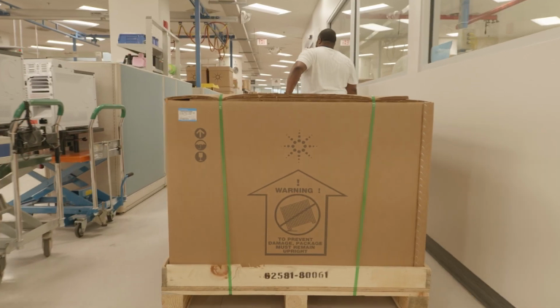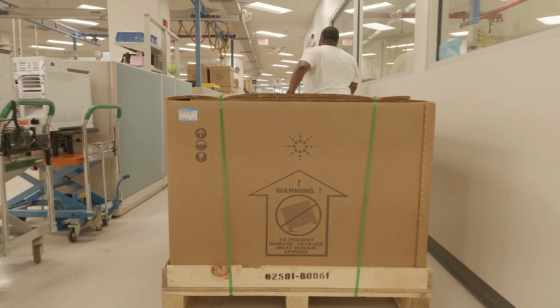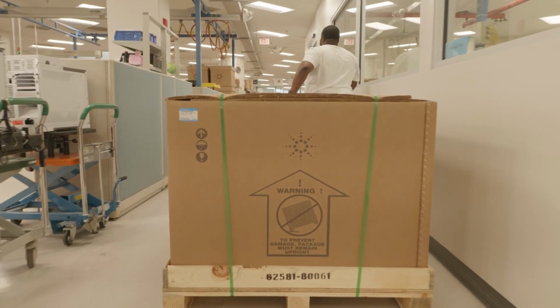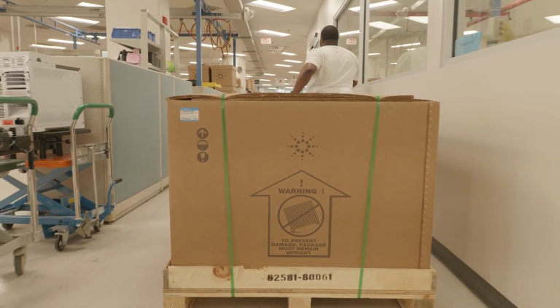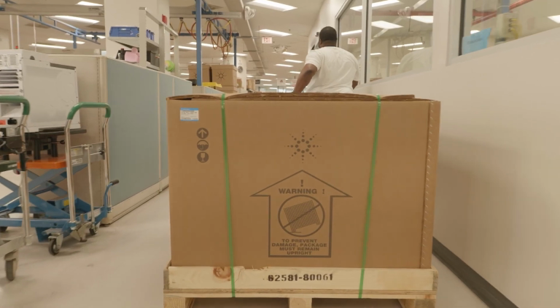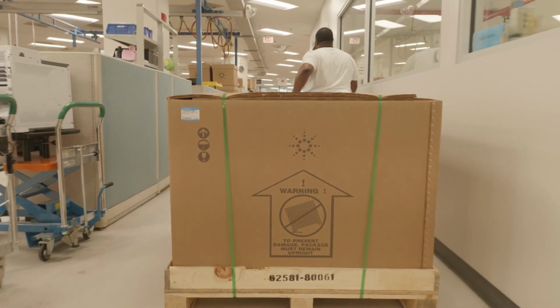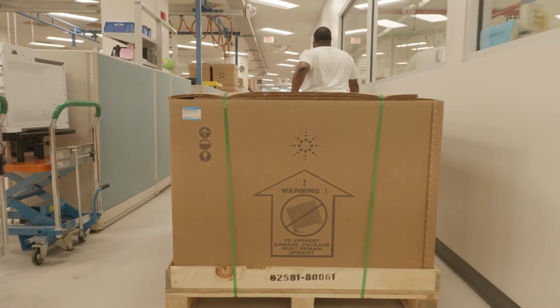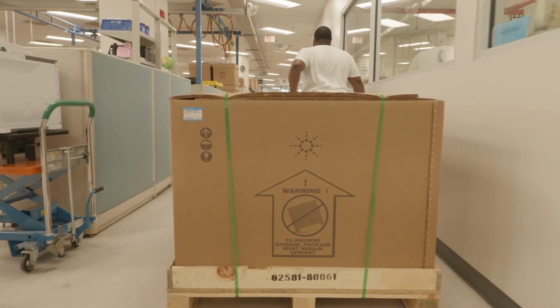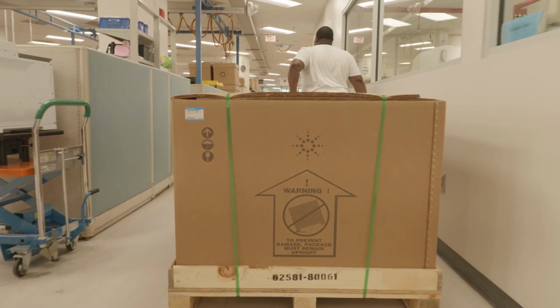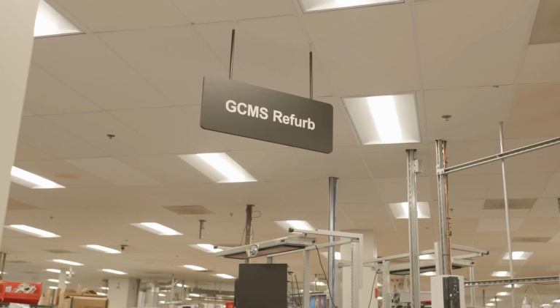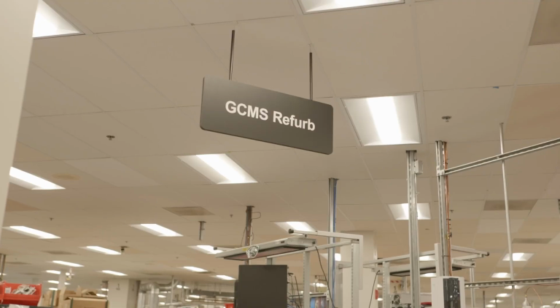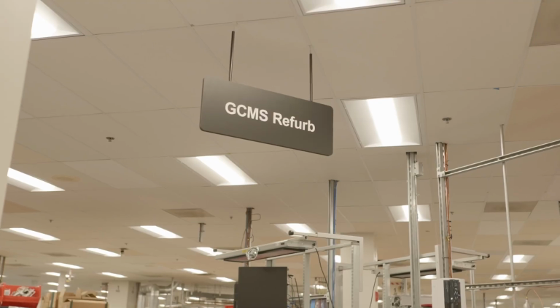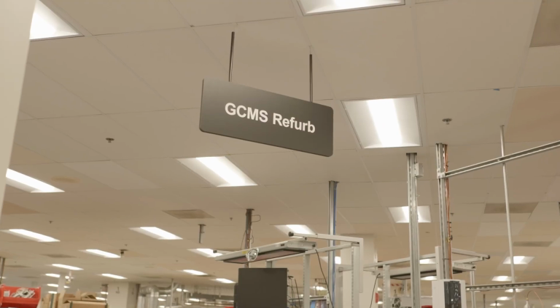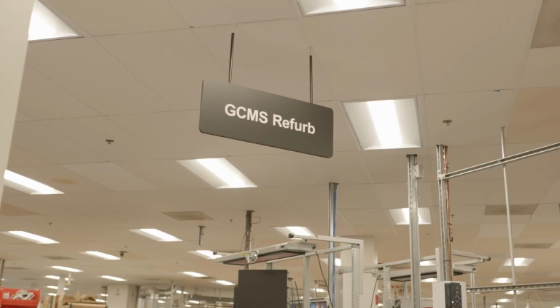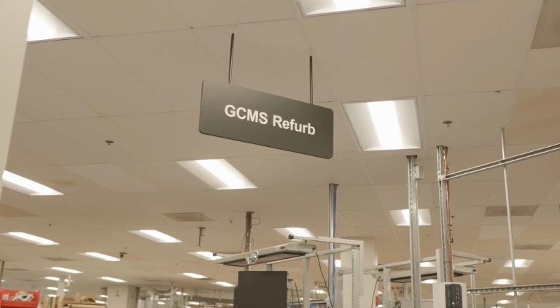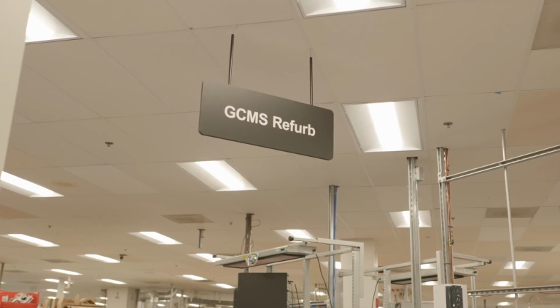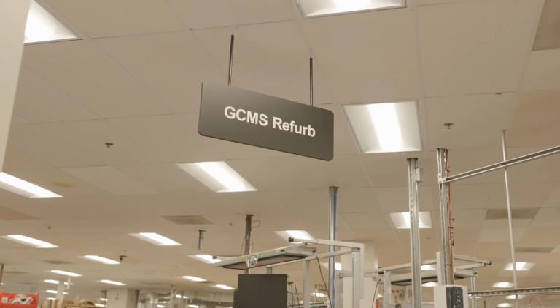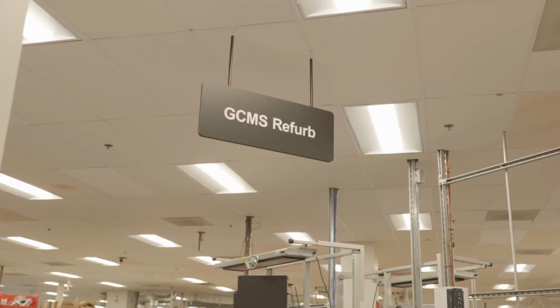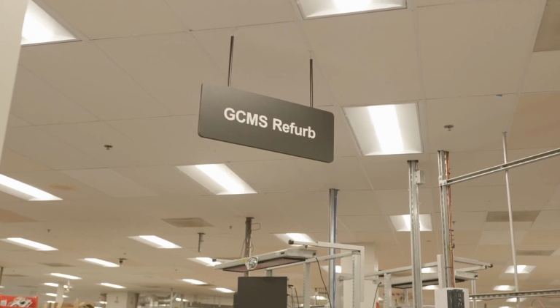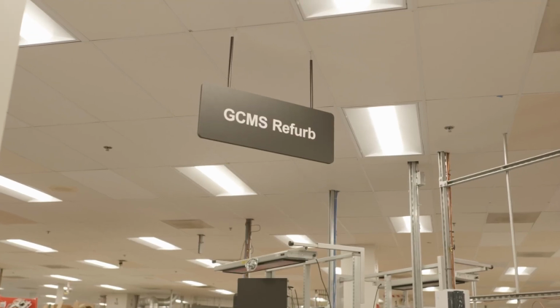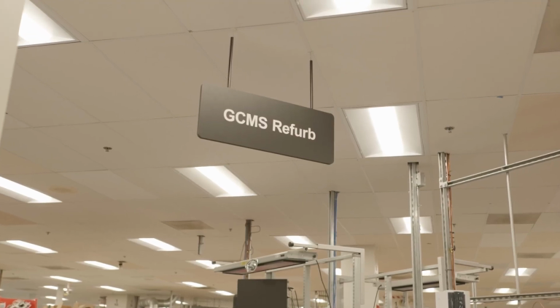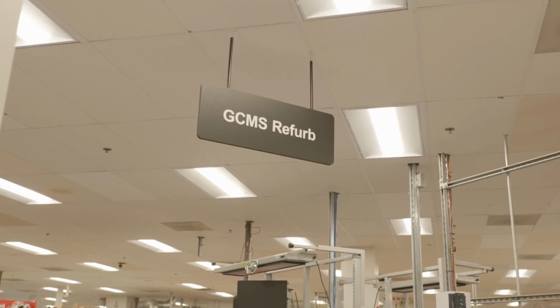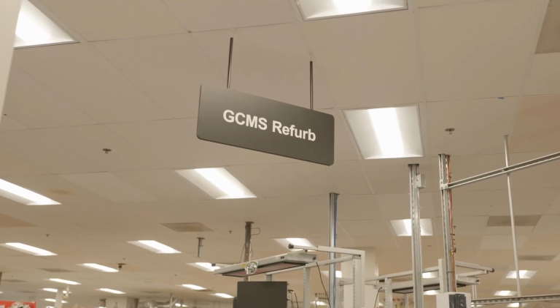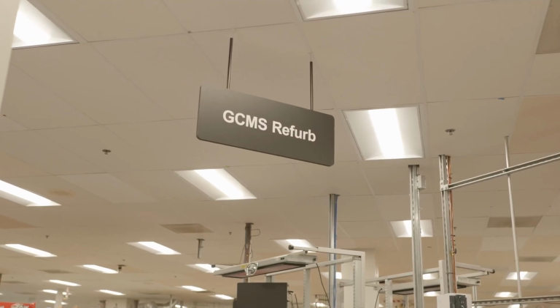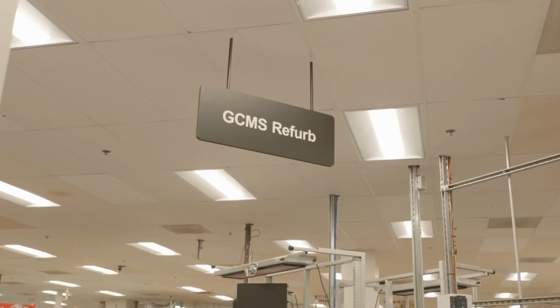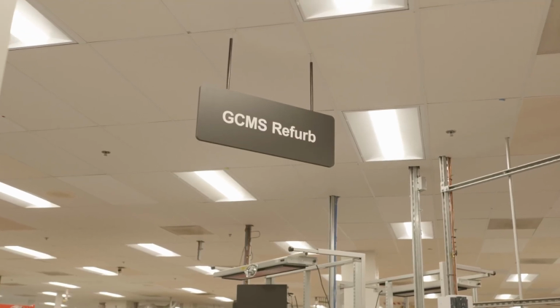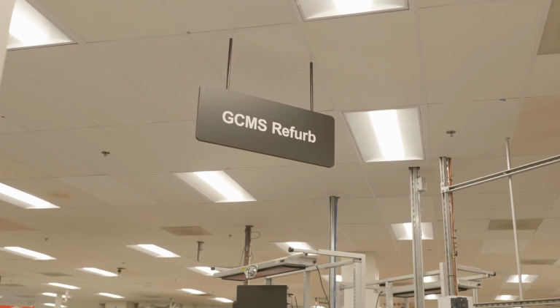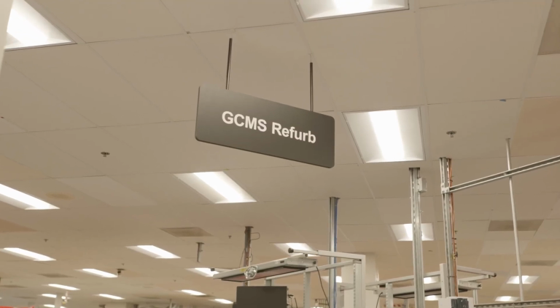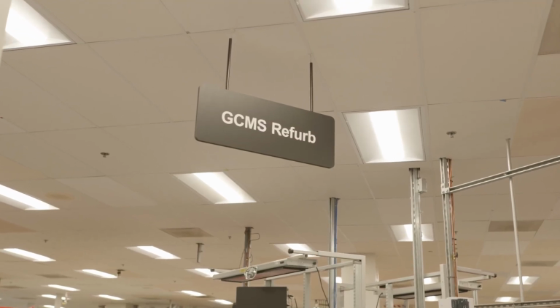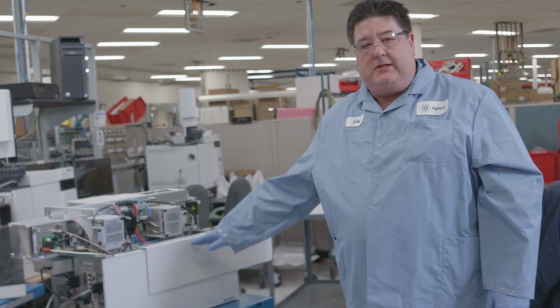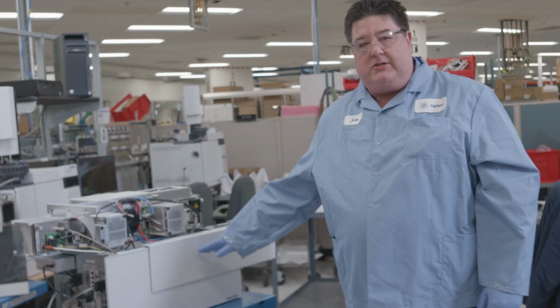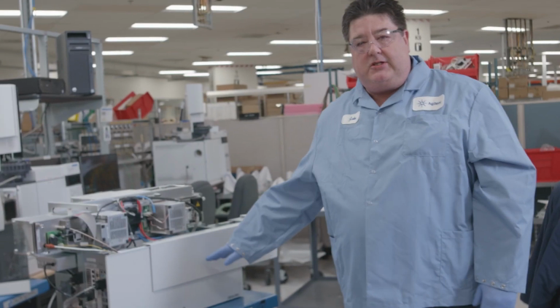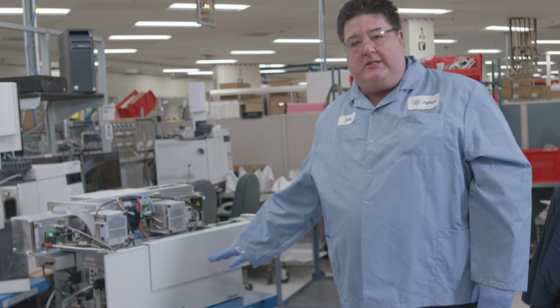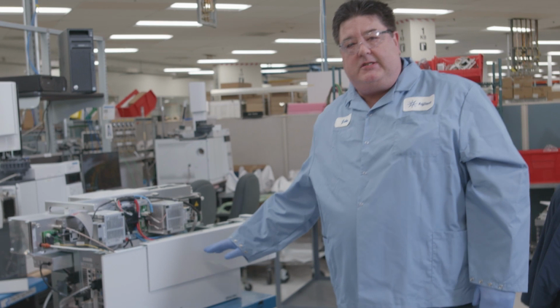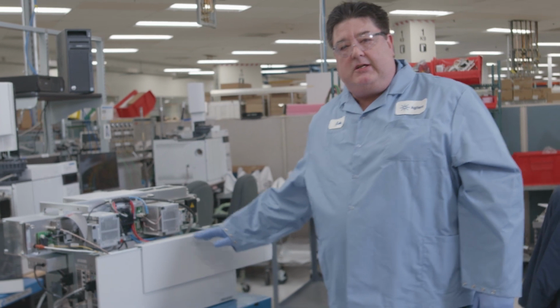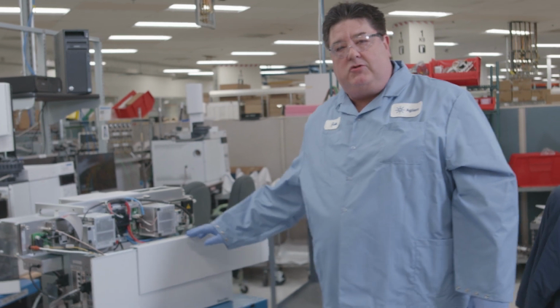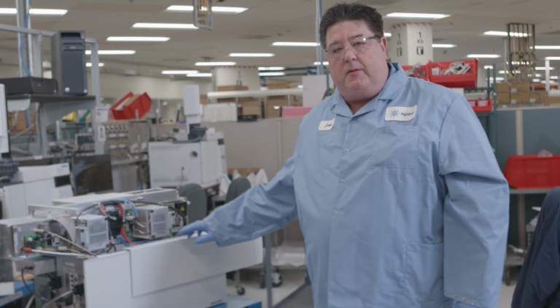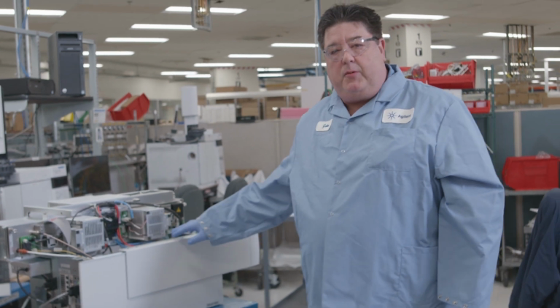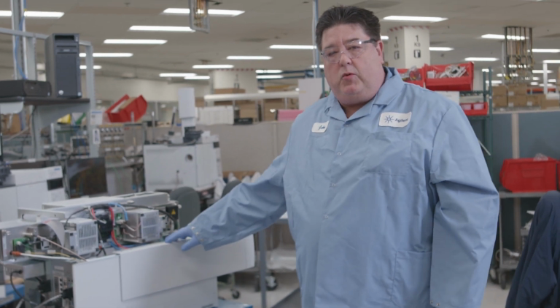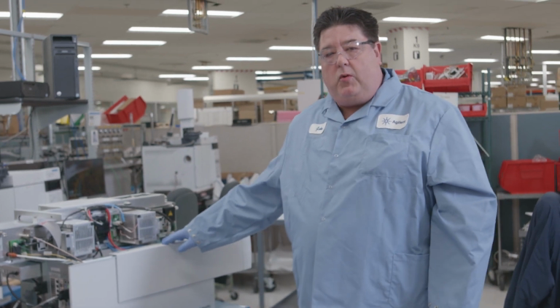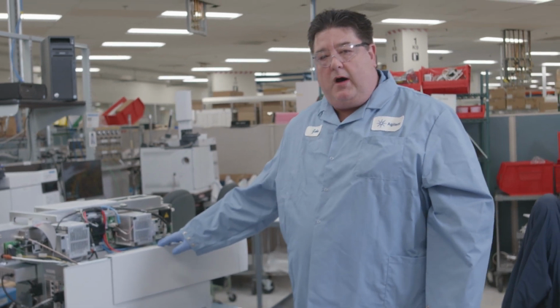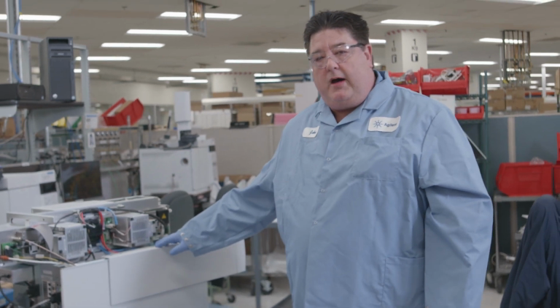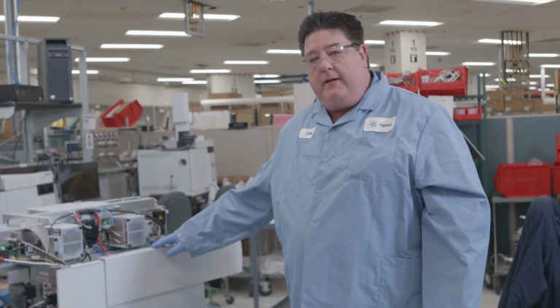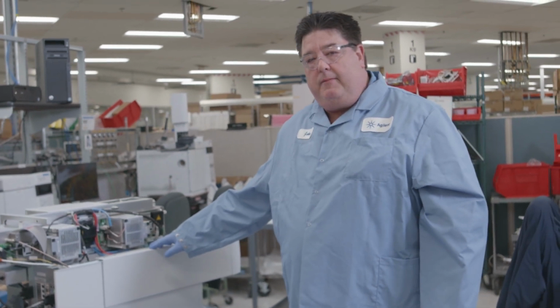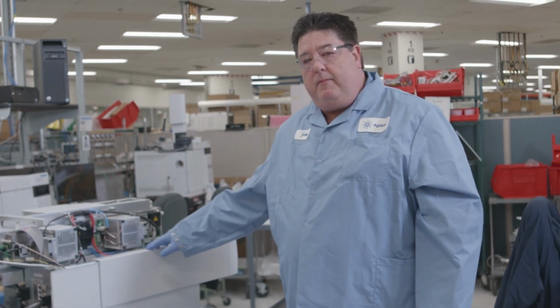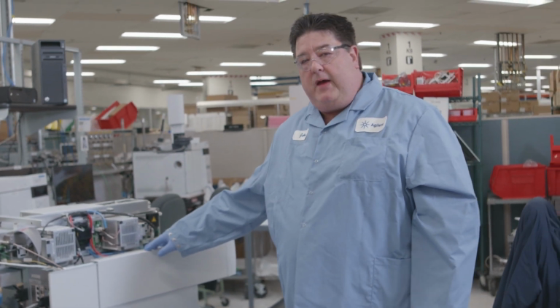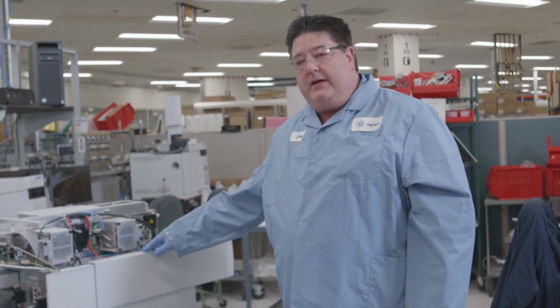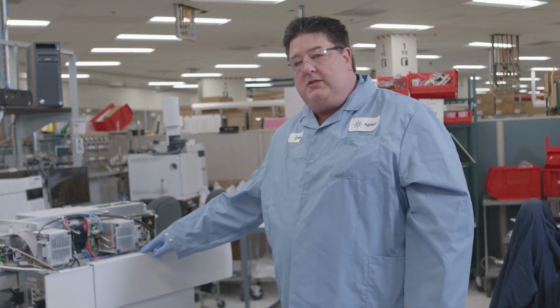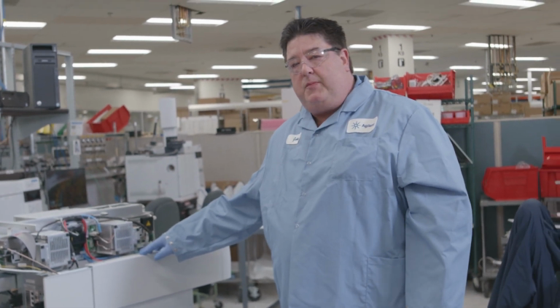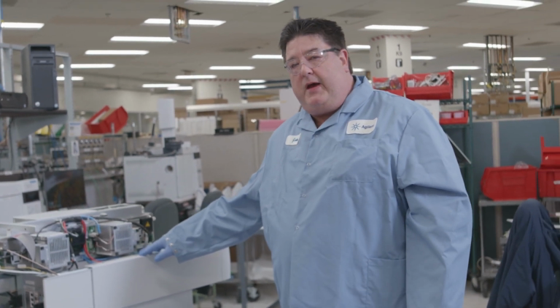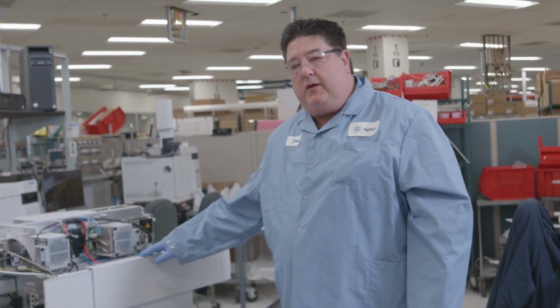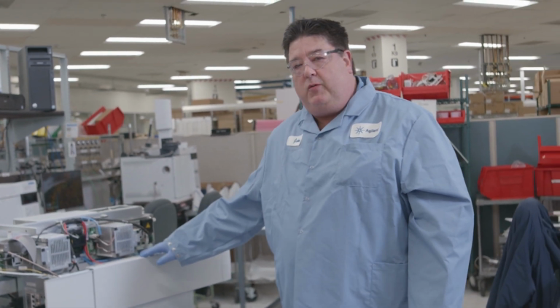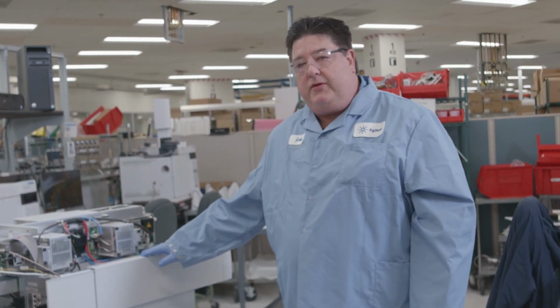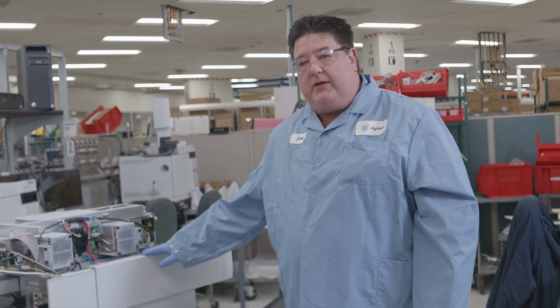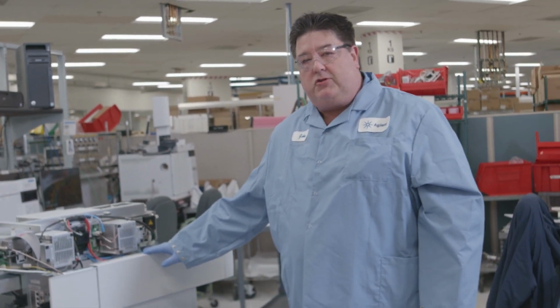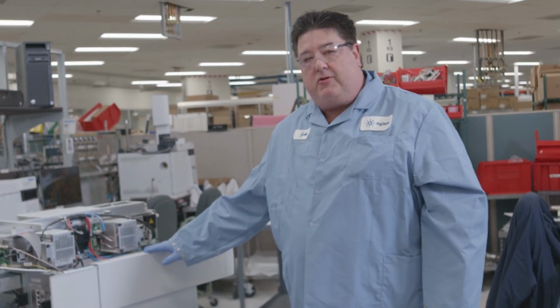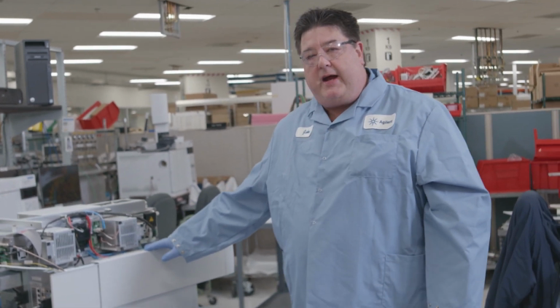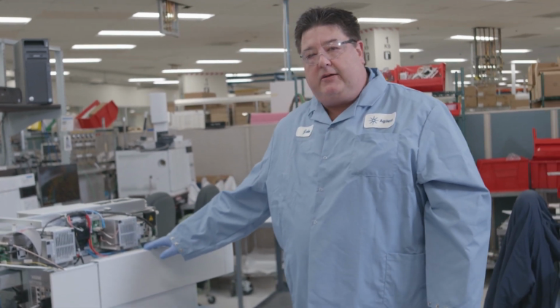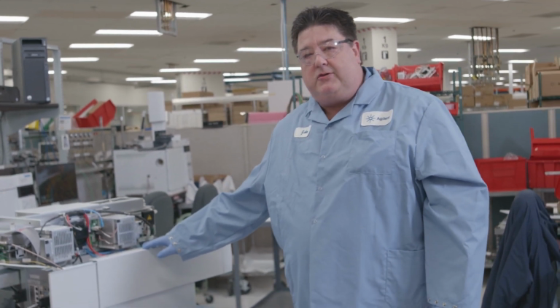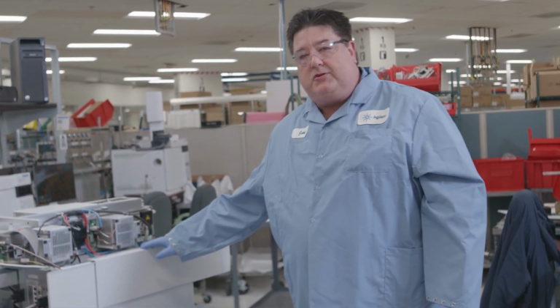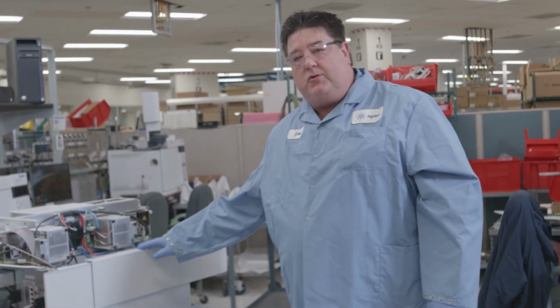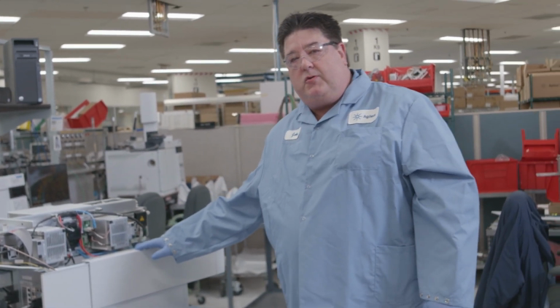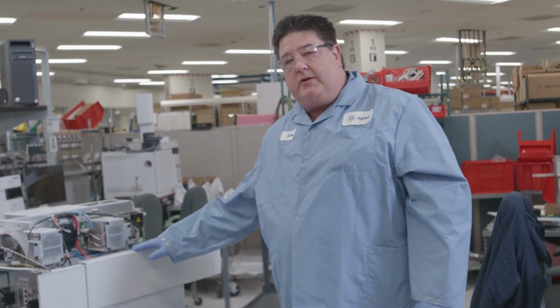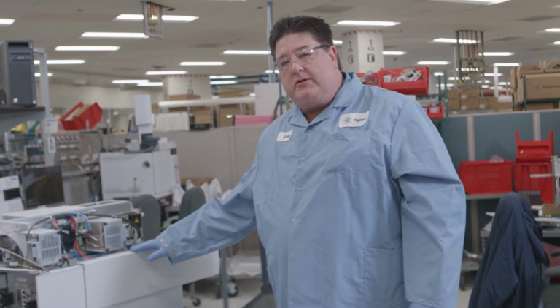Here I have an instrument that I'm about to work on. It's a GC triple quad mass spec with extractor source.